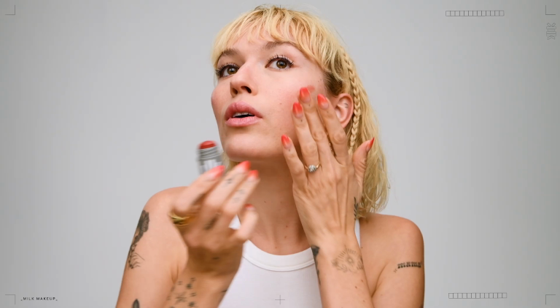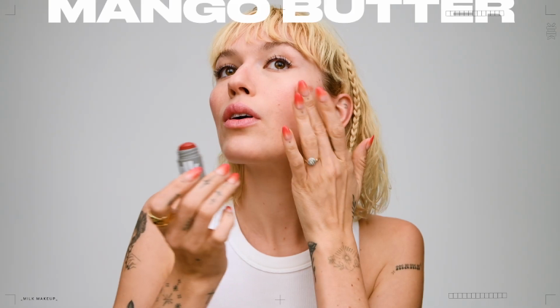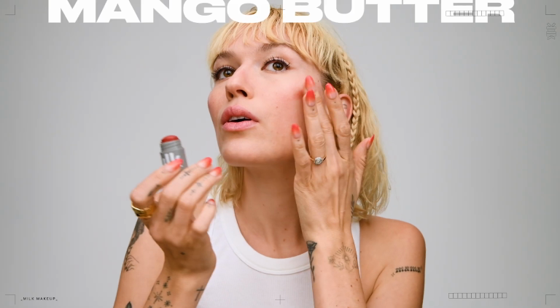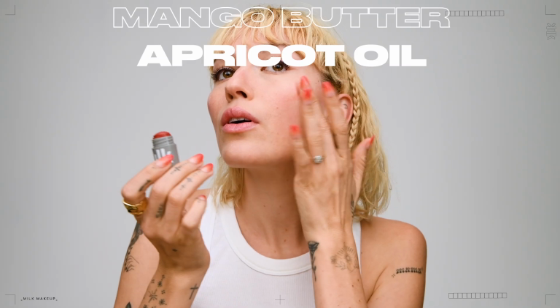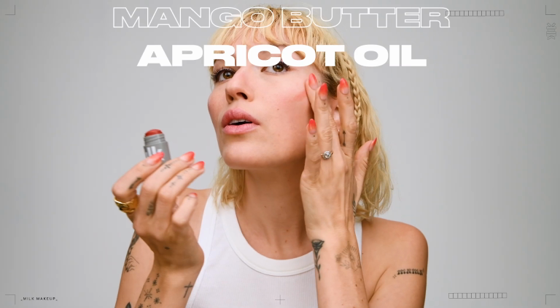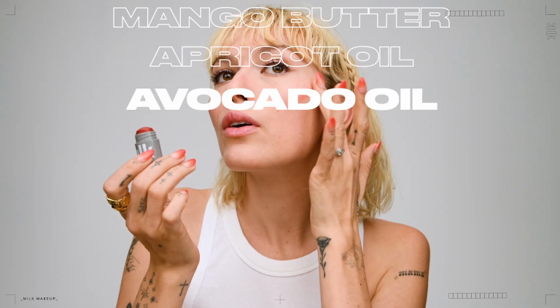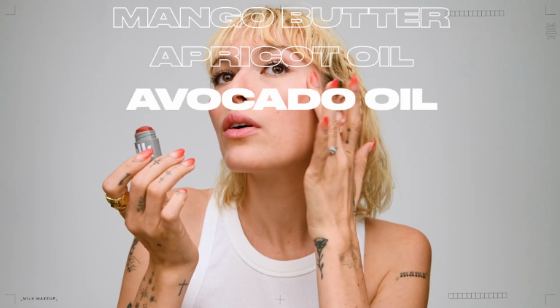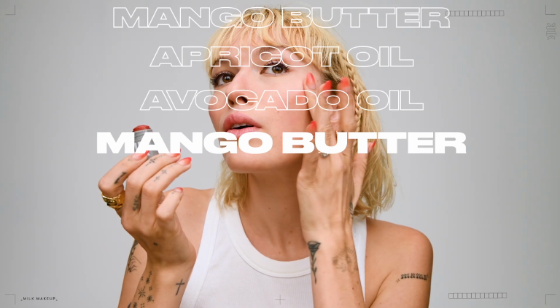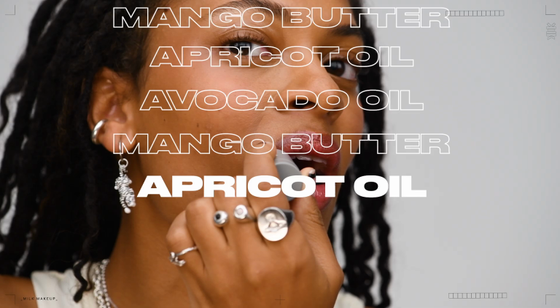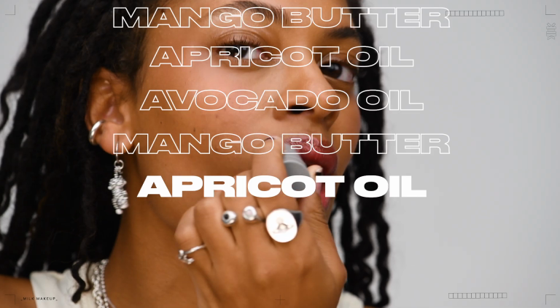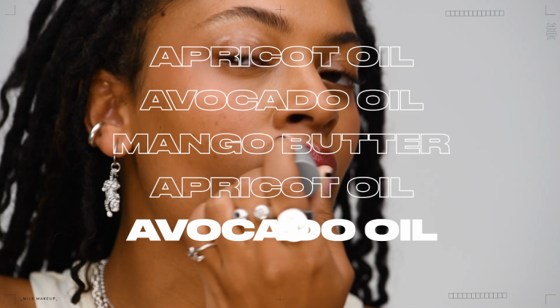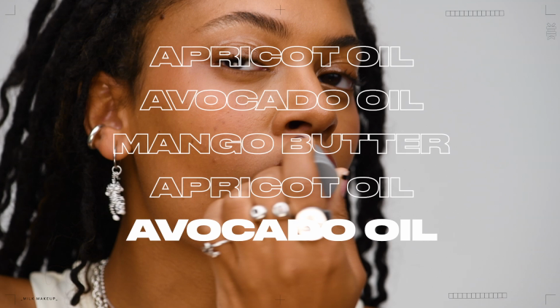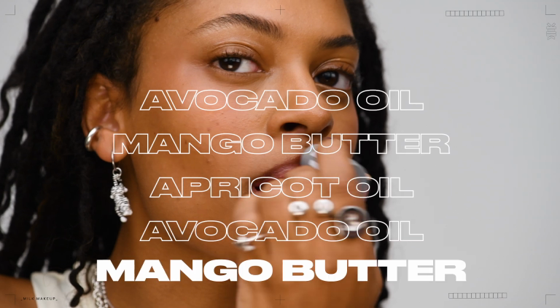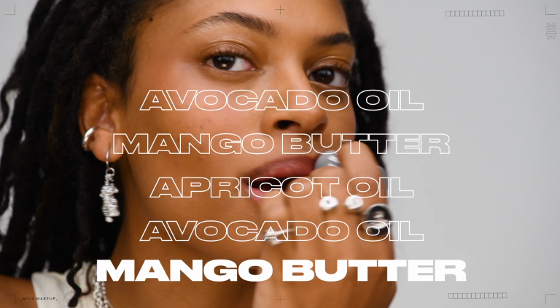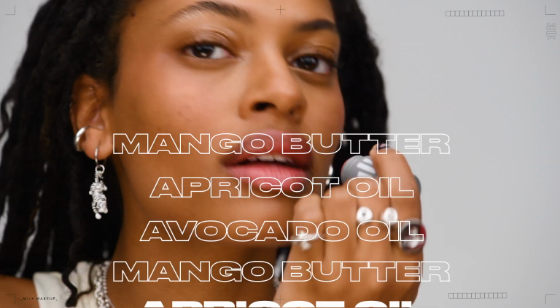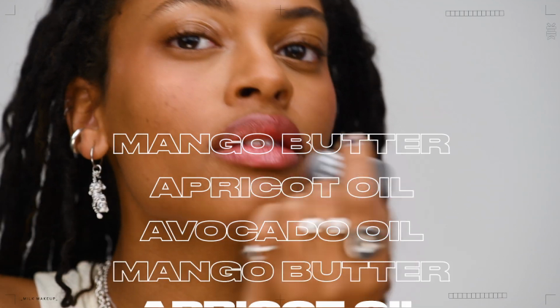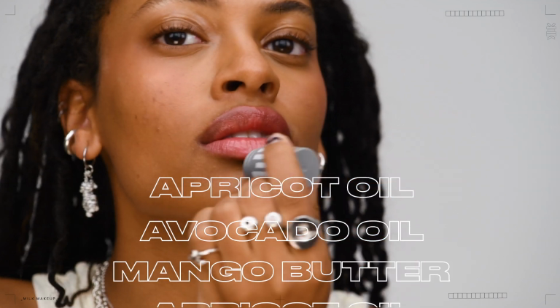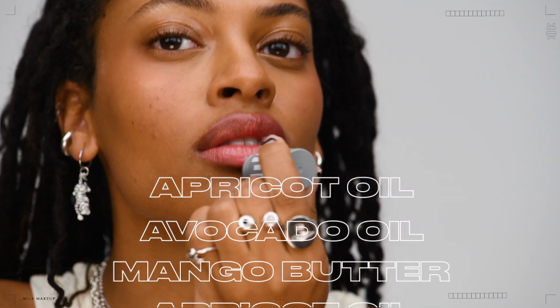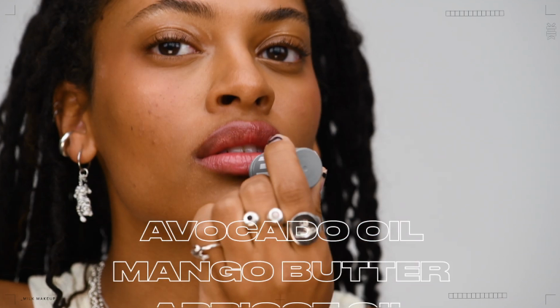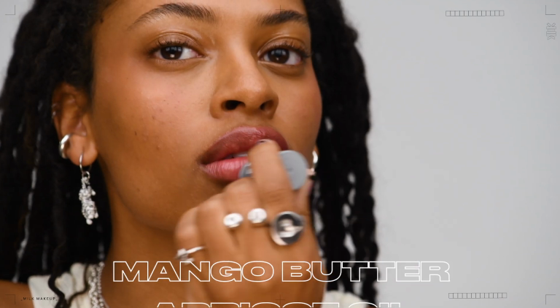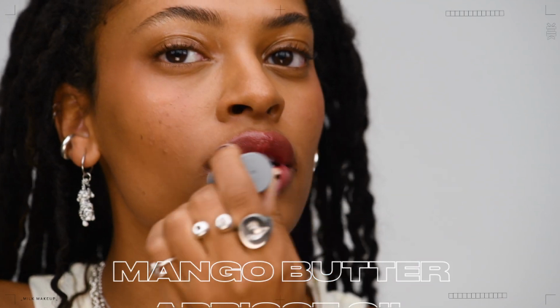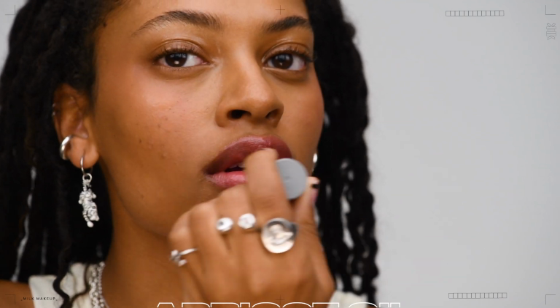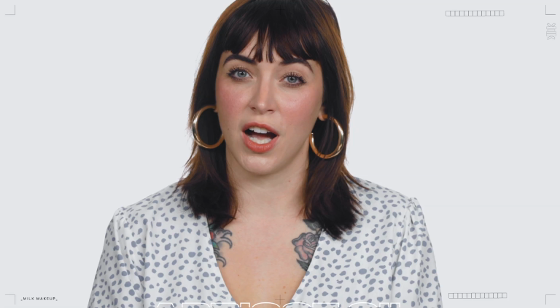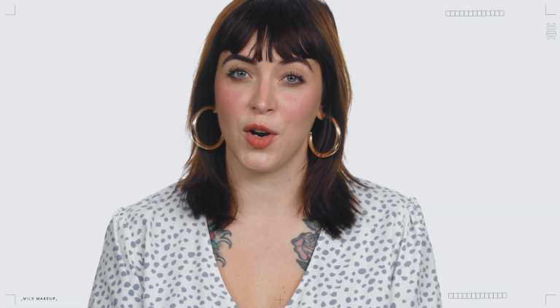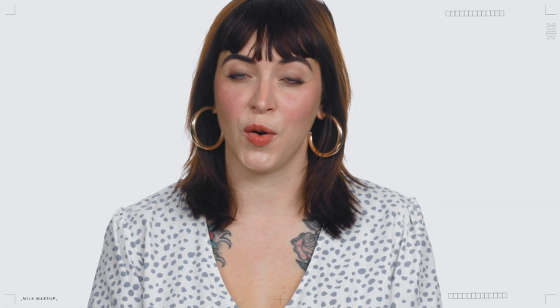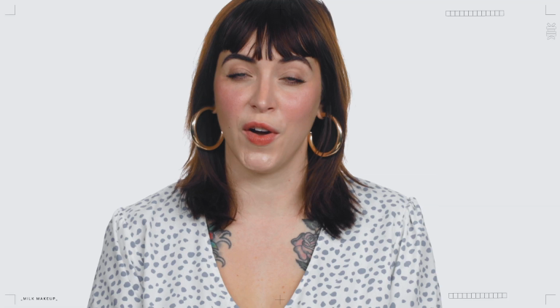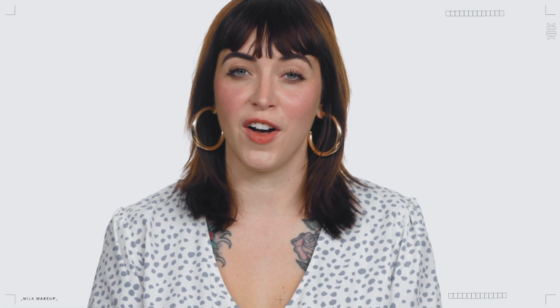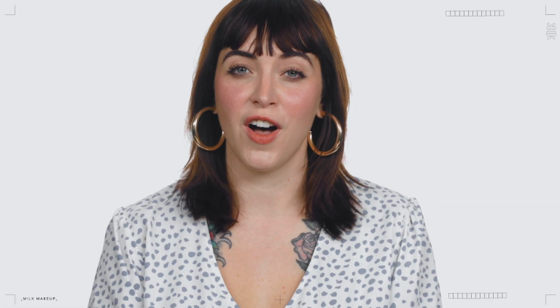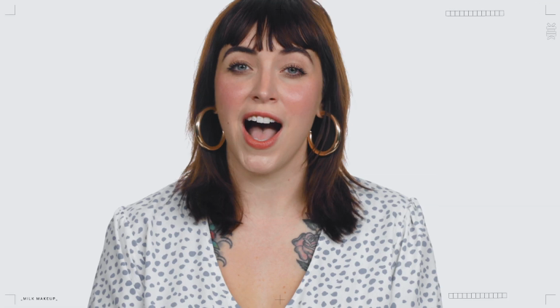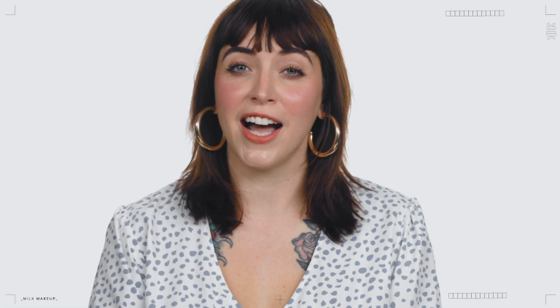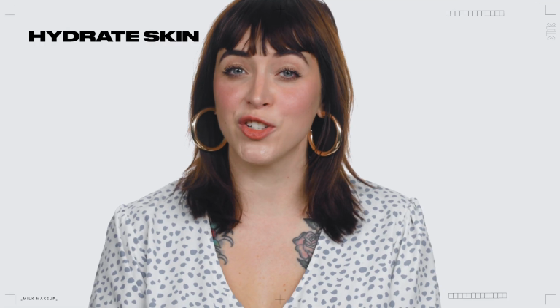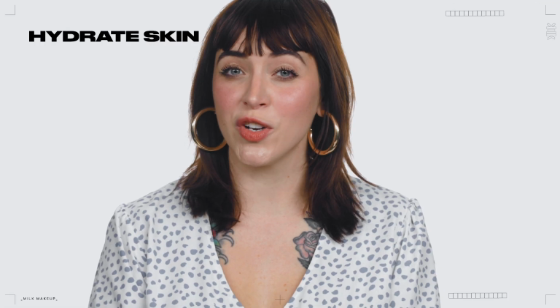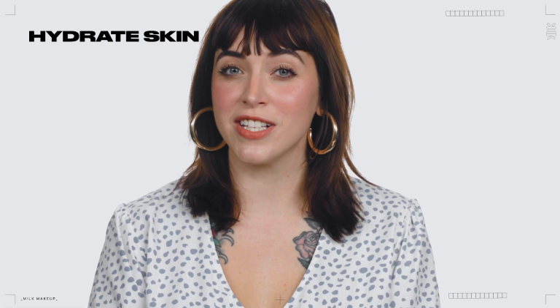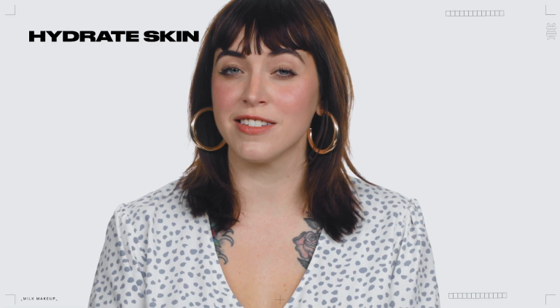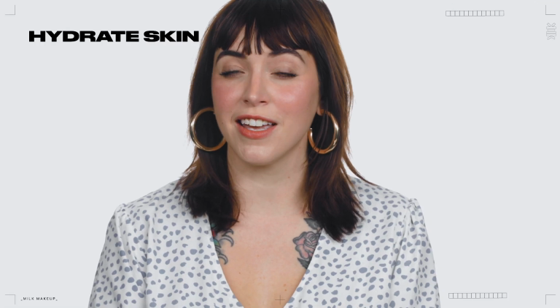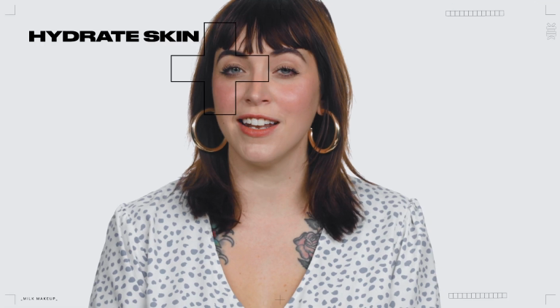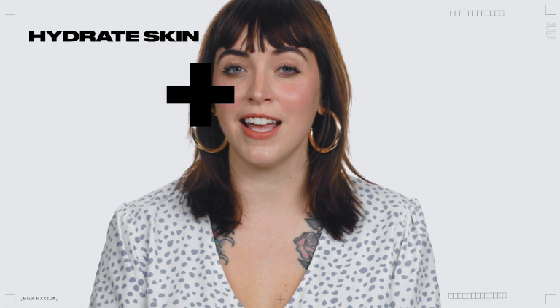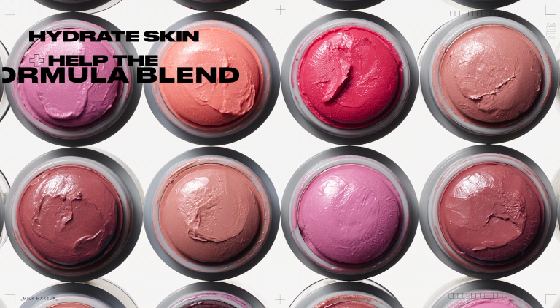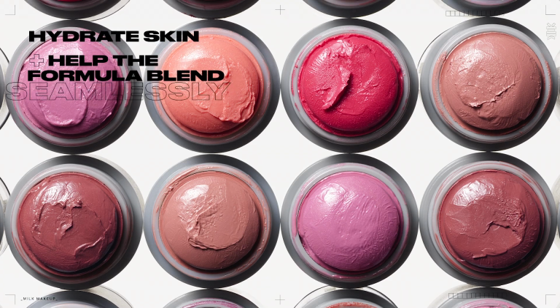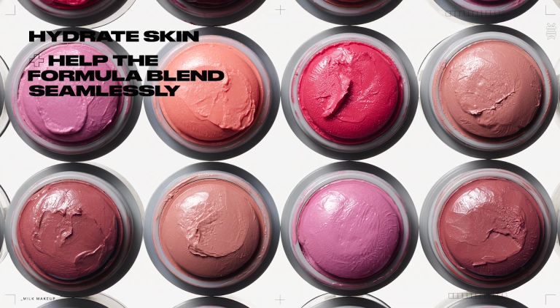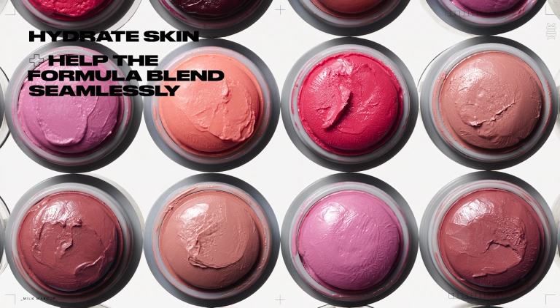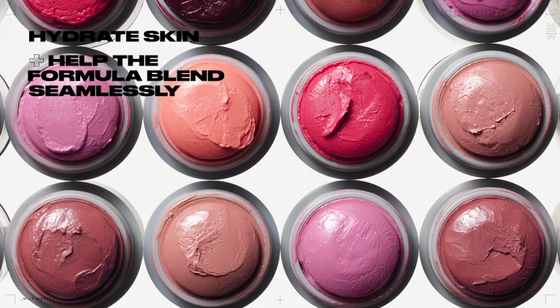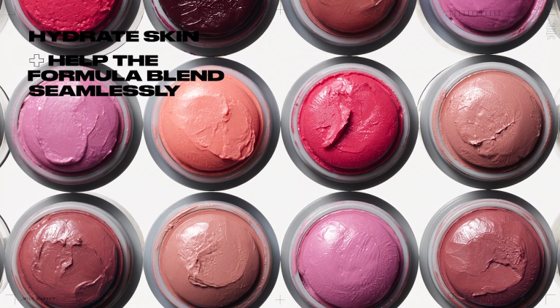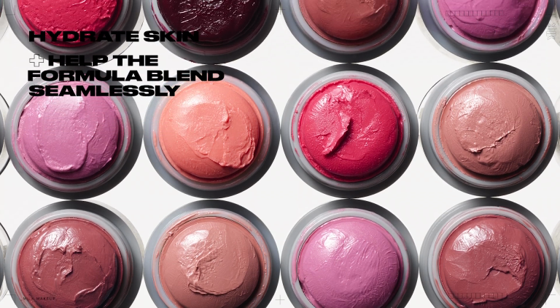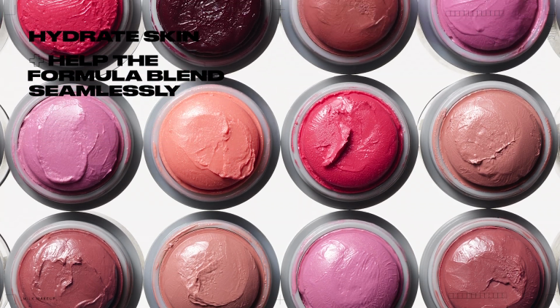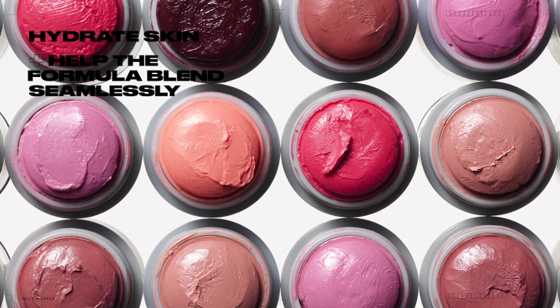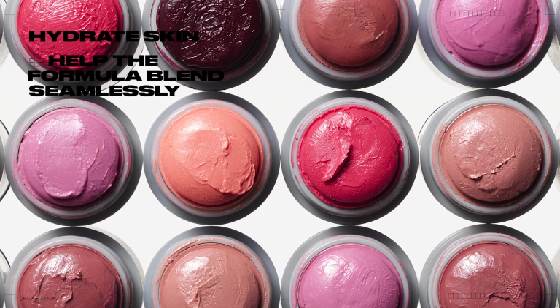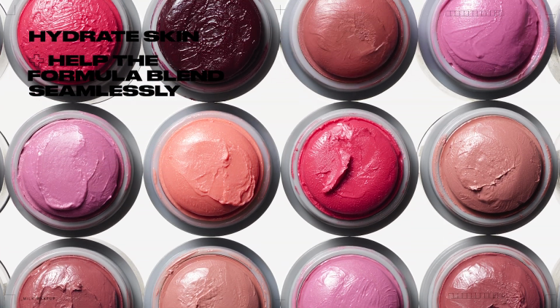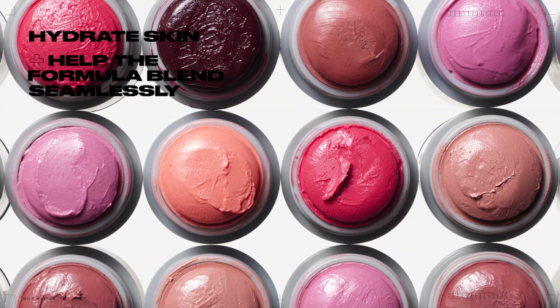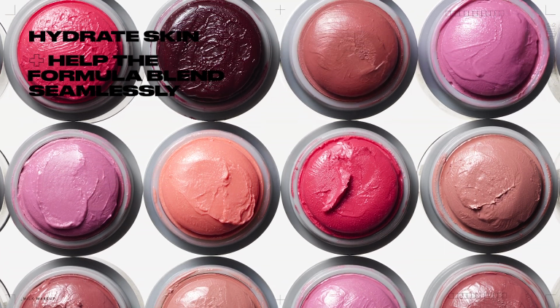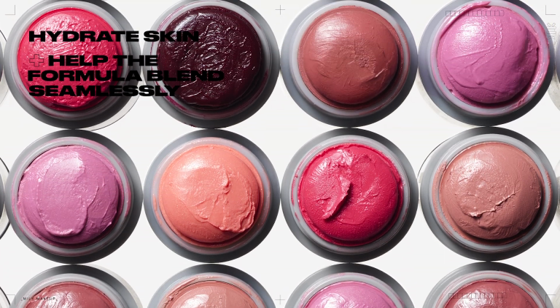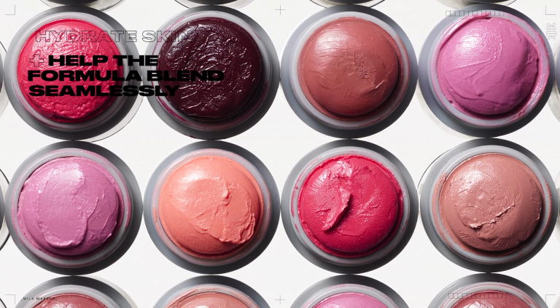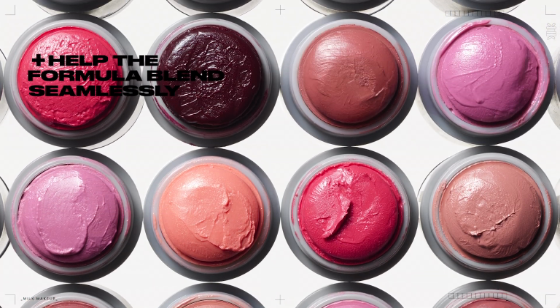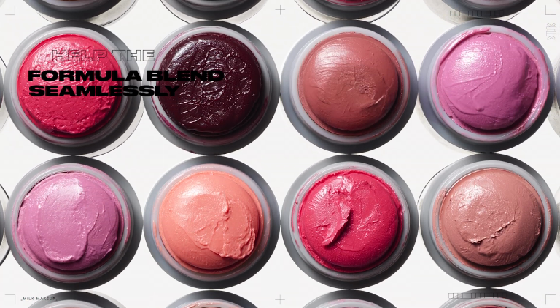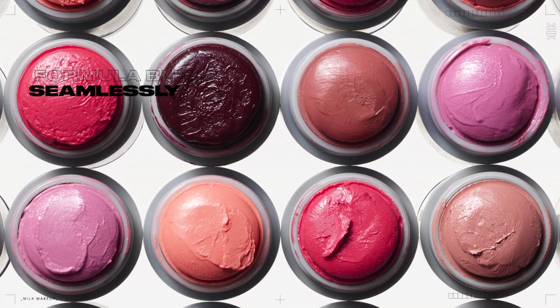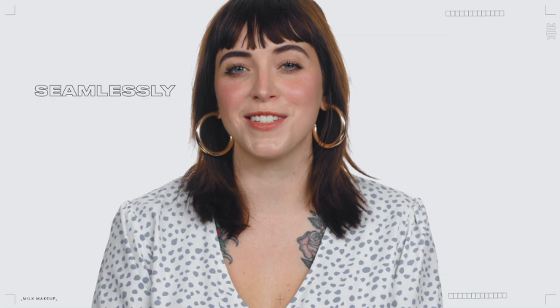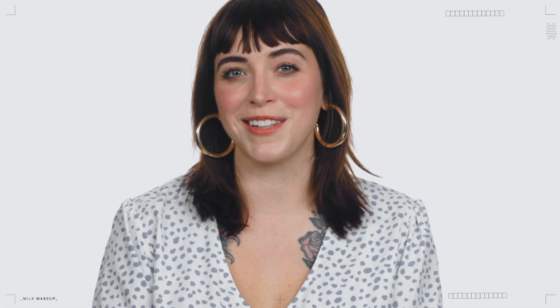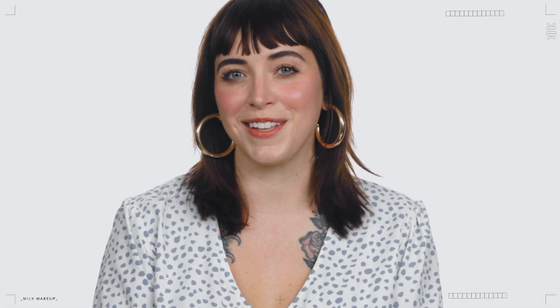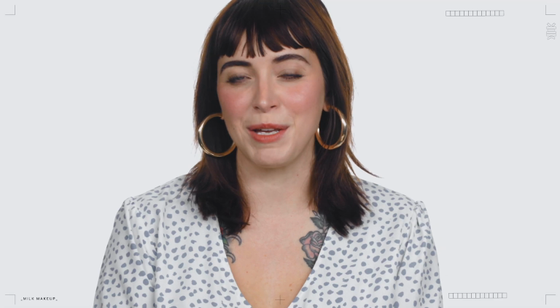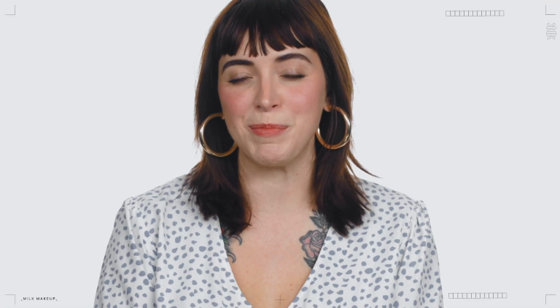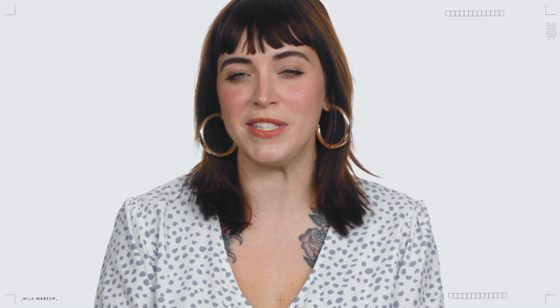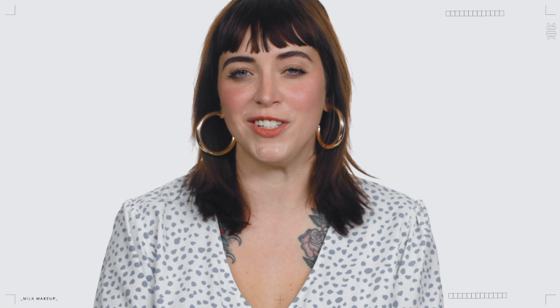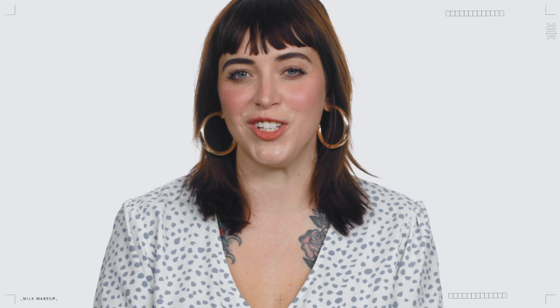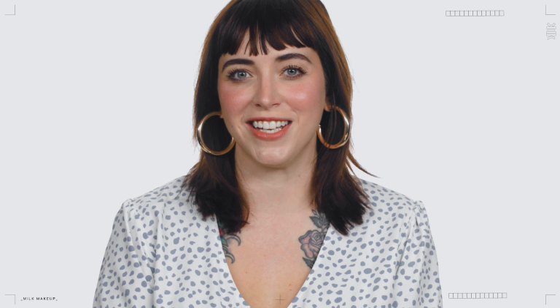Mango butter, avocado oil, and apricot oil hydrate skin and help the formula blend seamlessly onto the lips and cheeks.